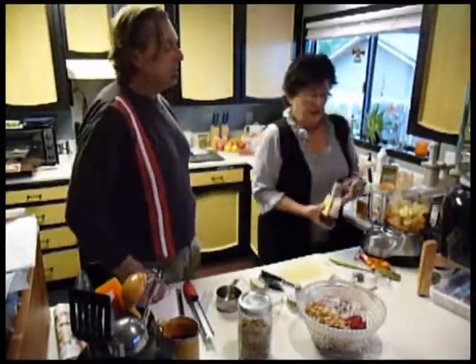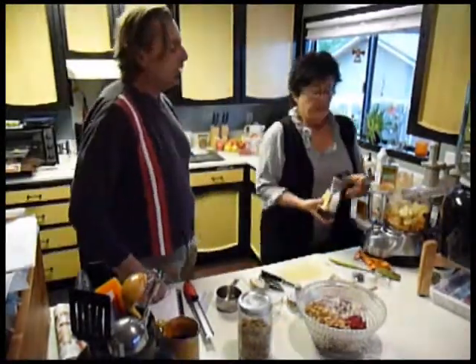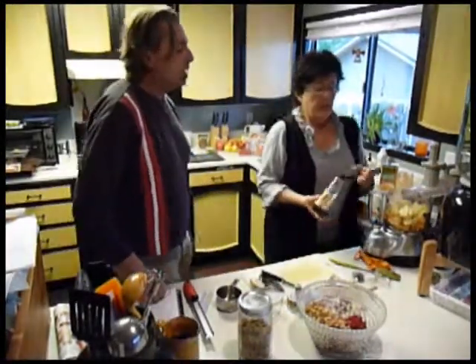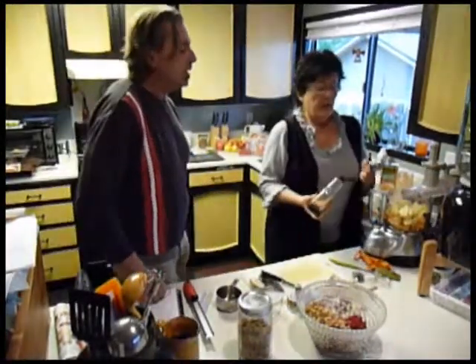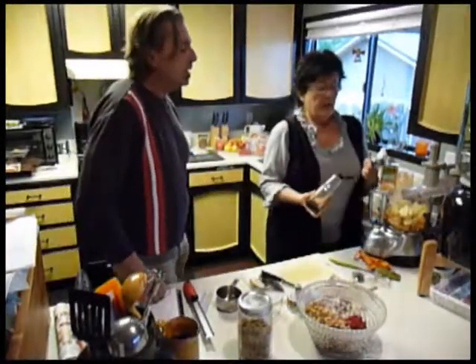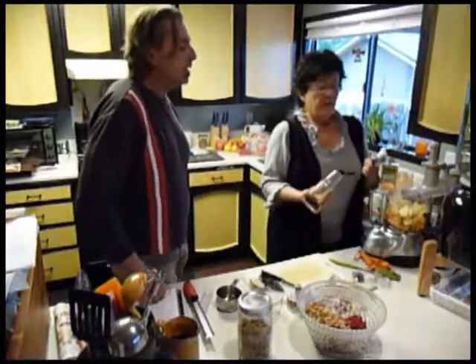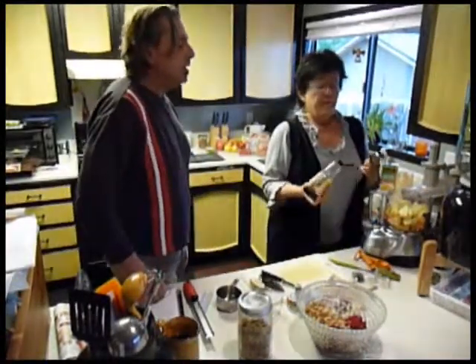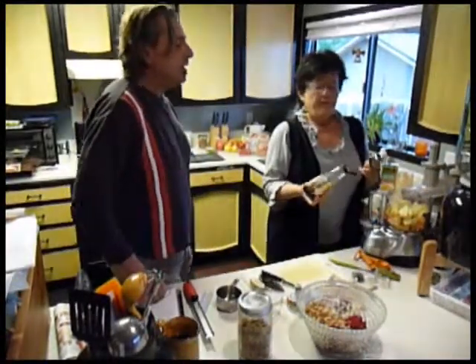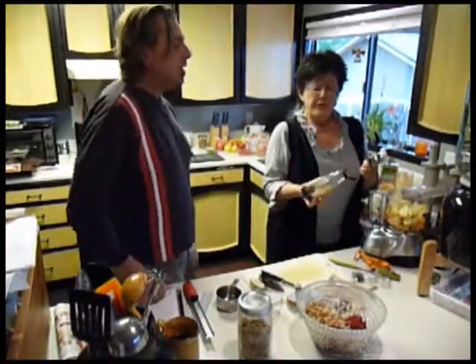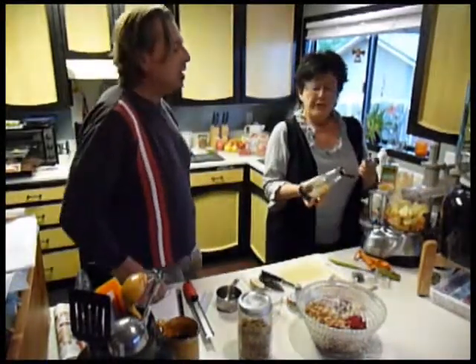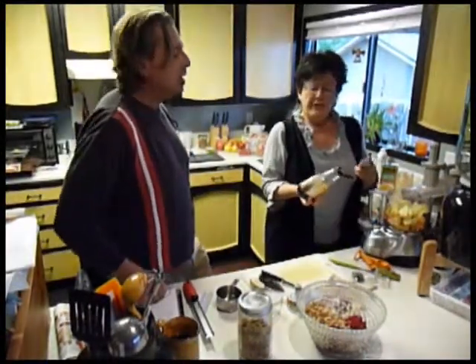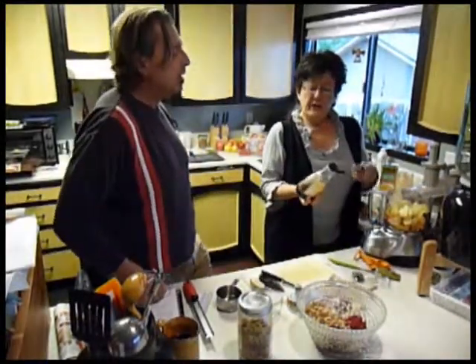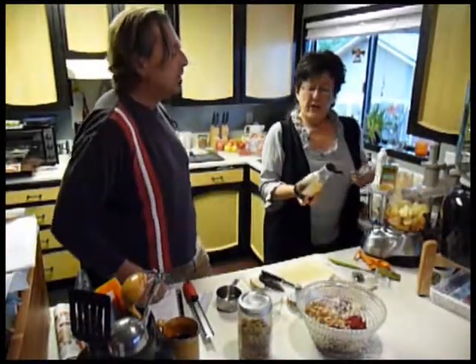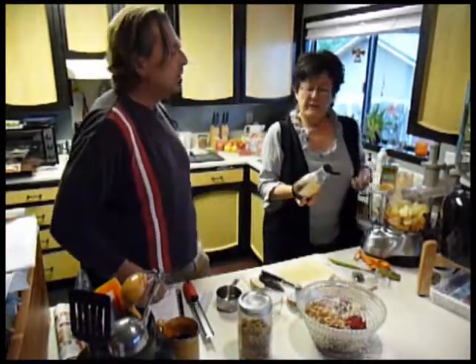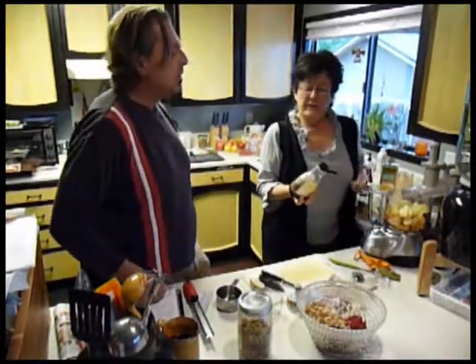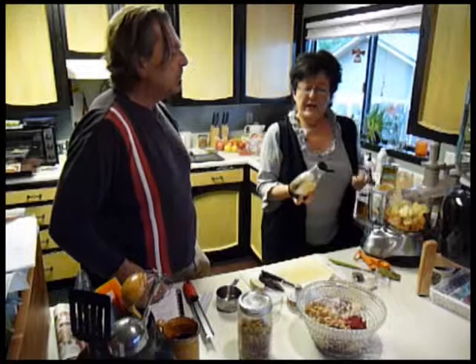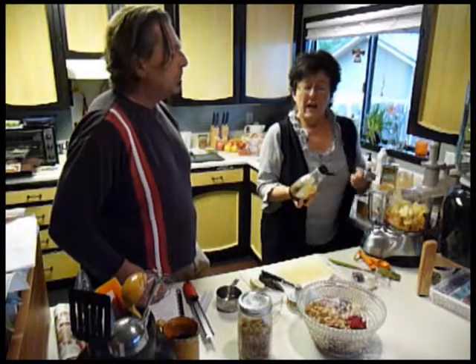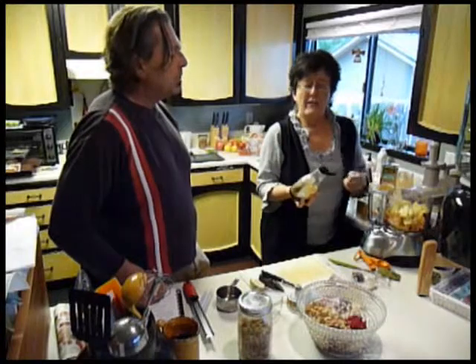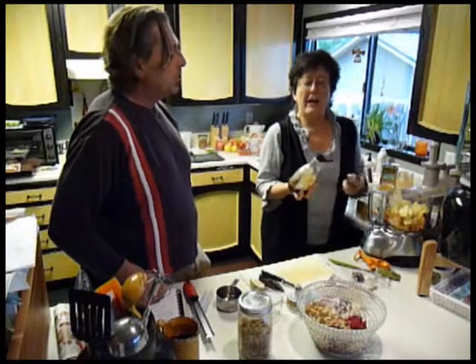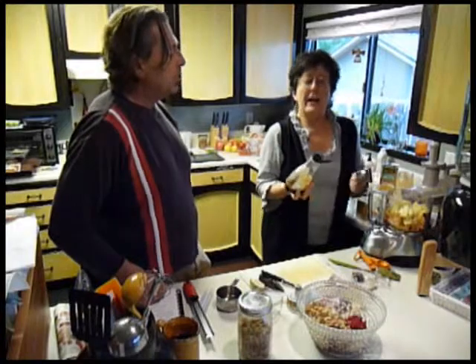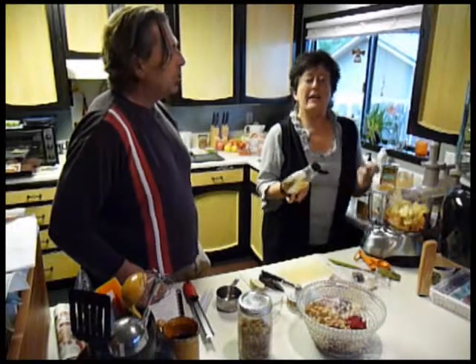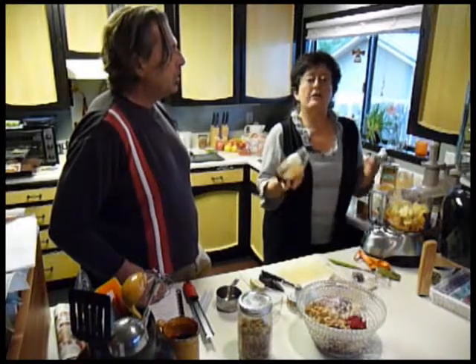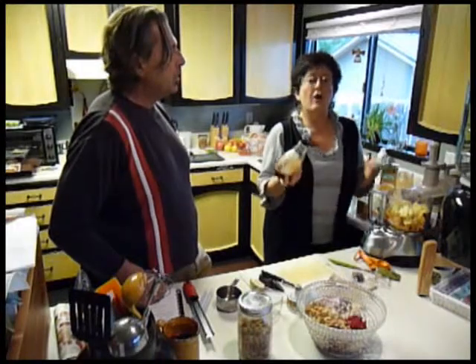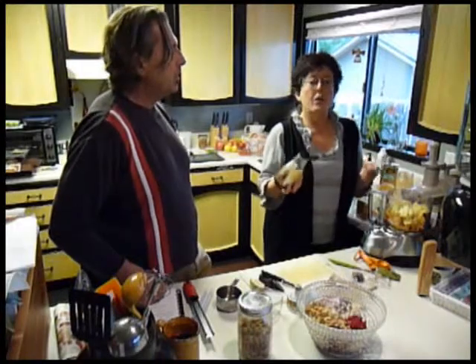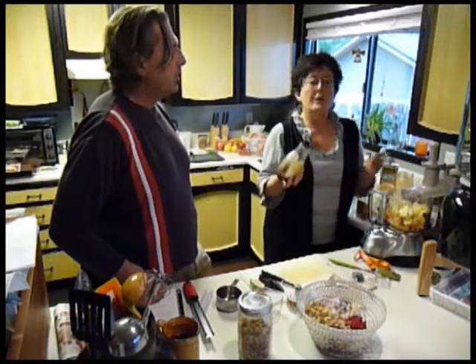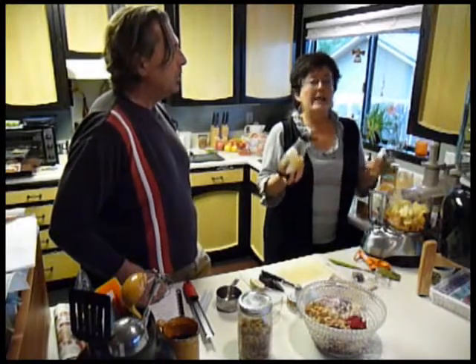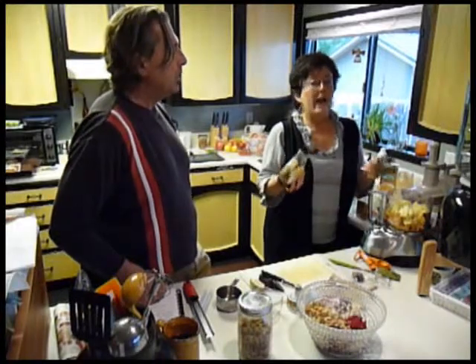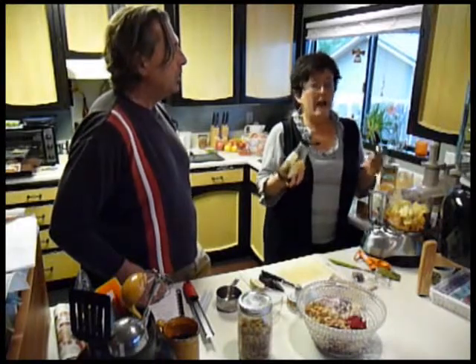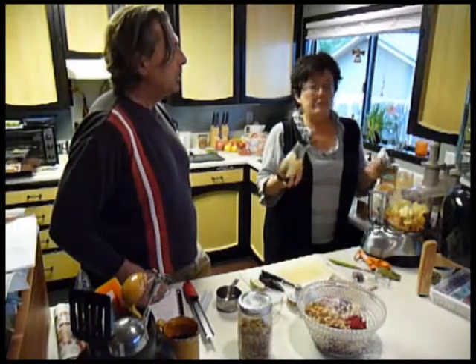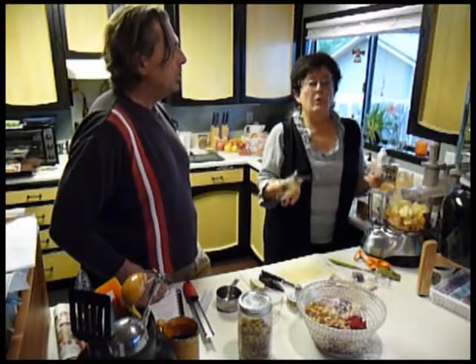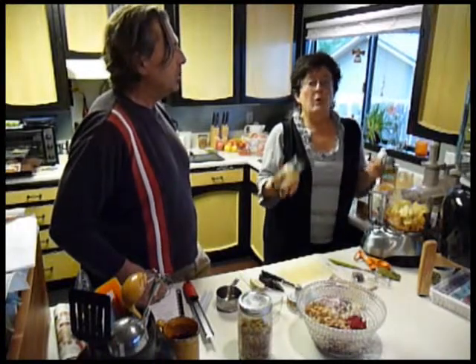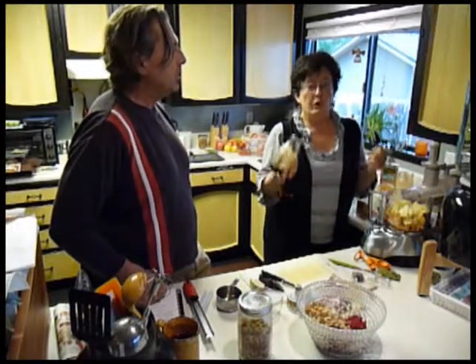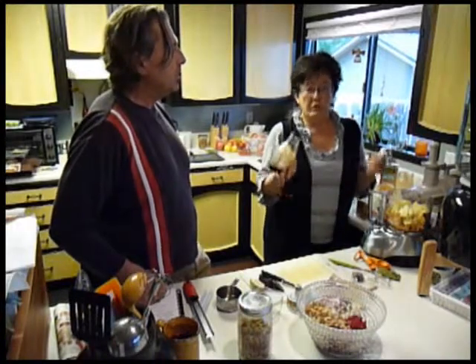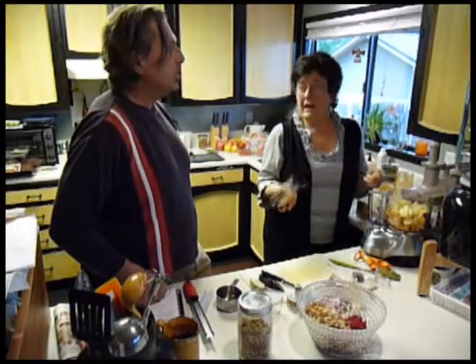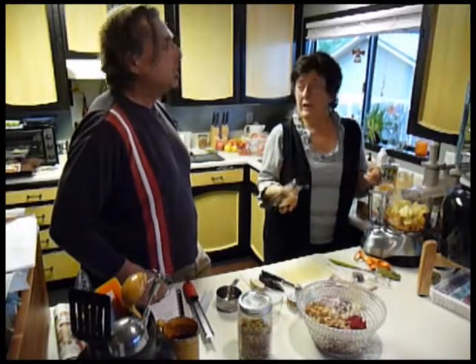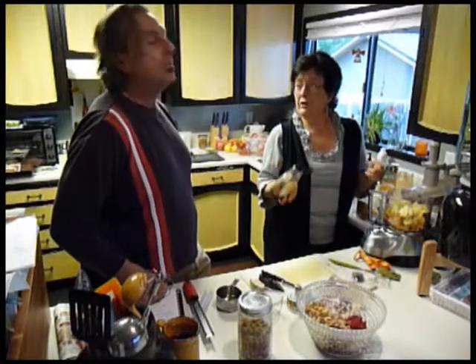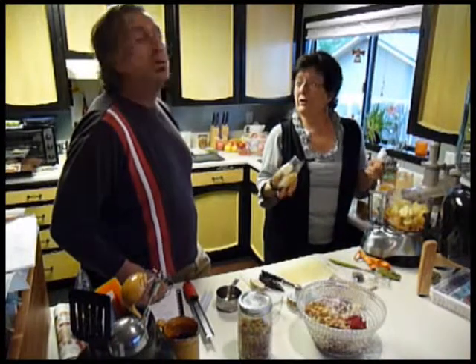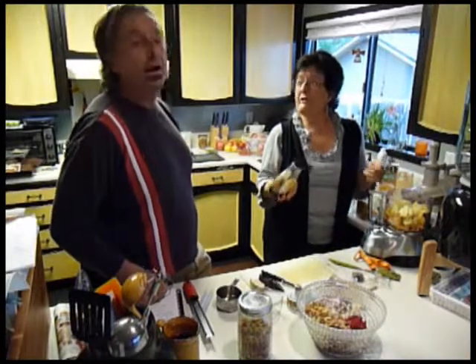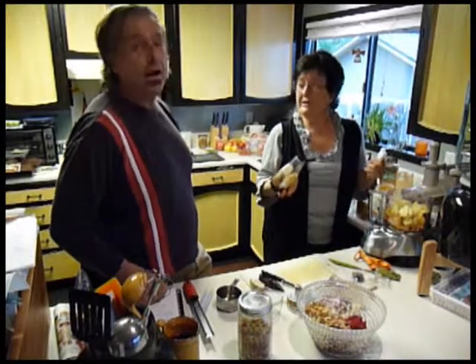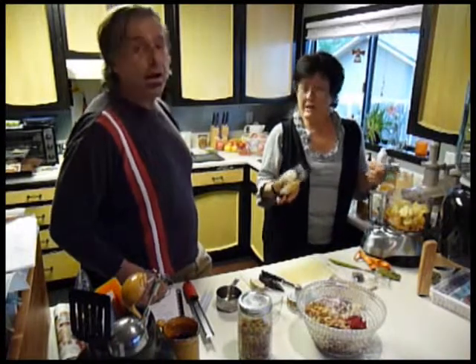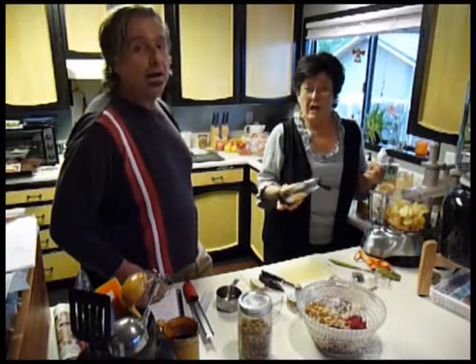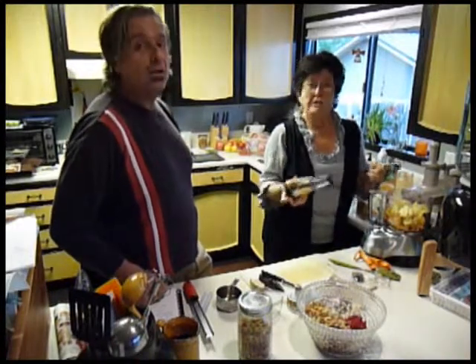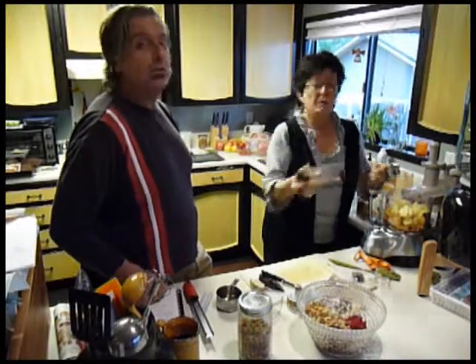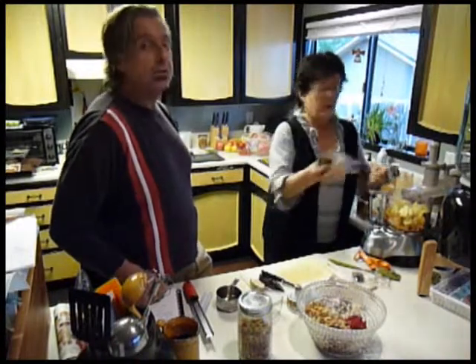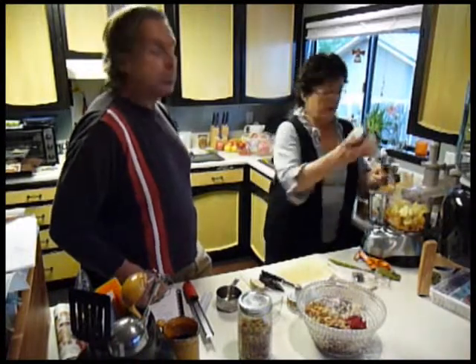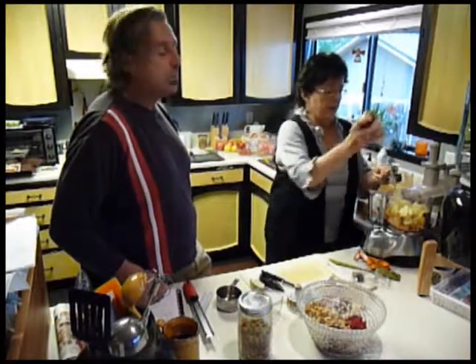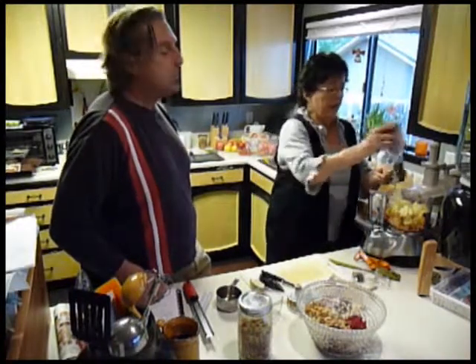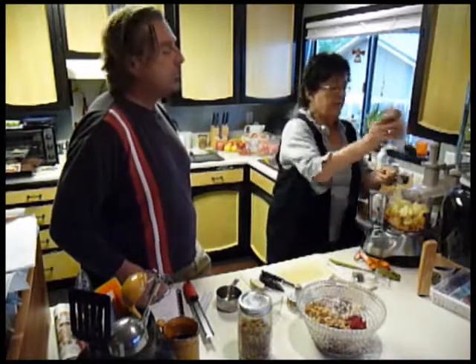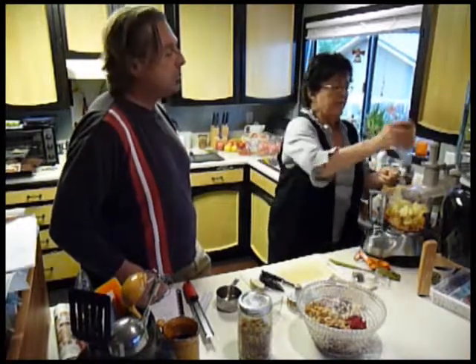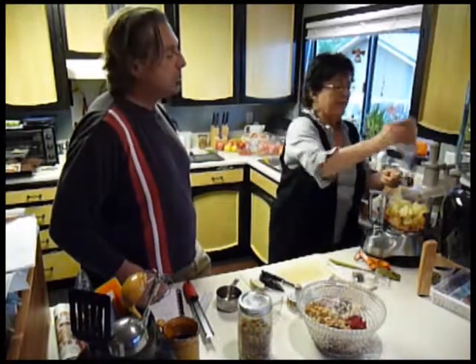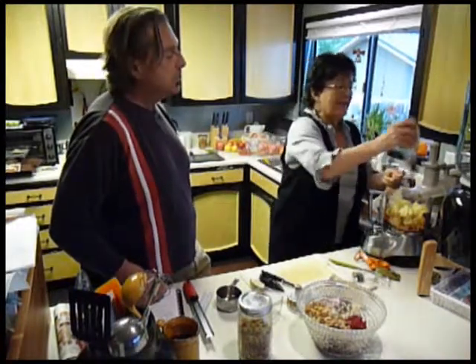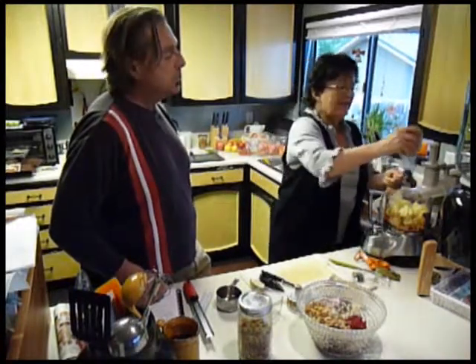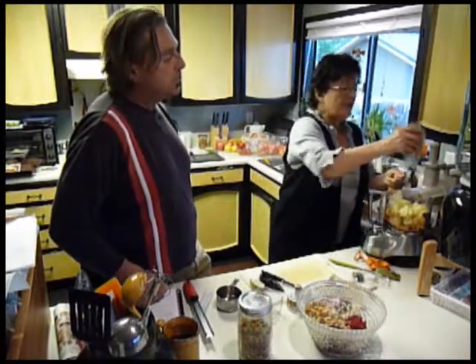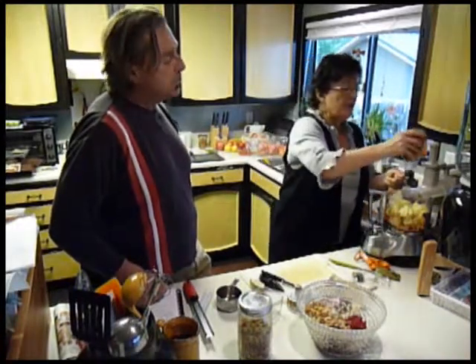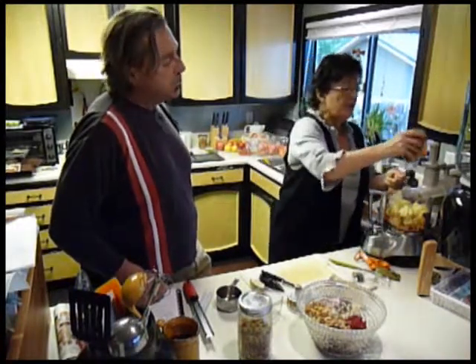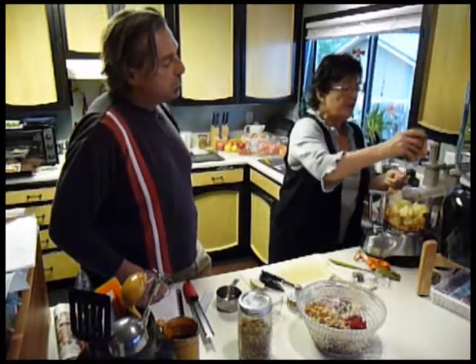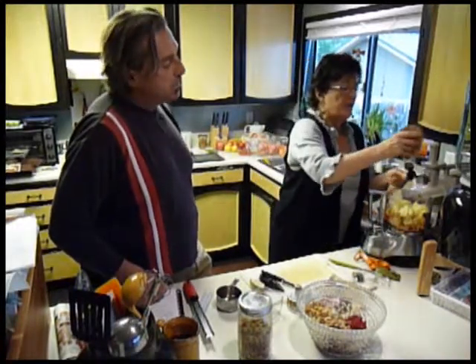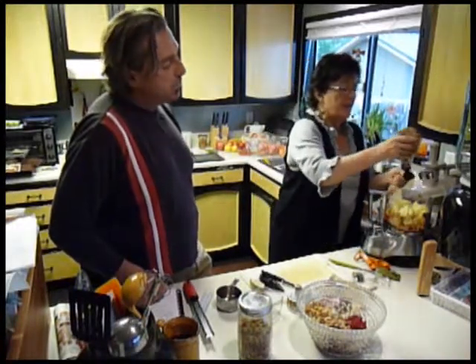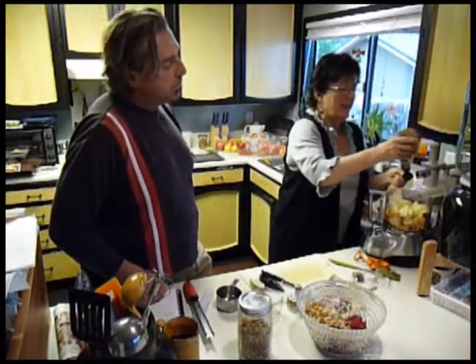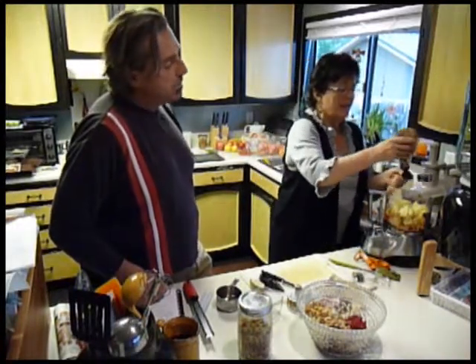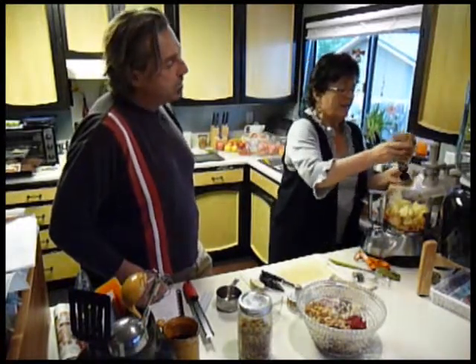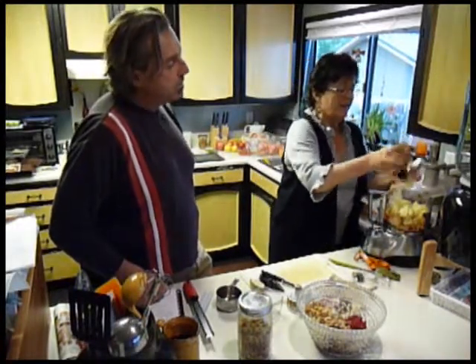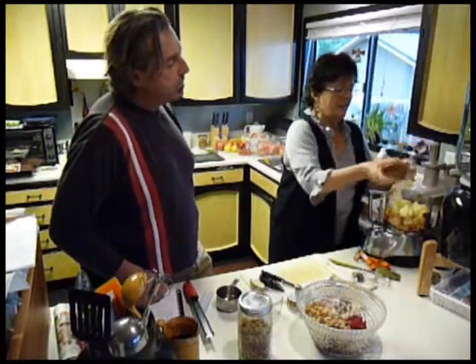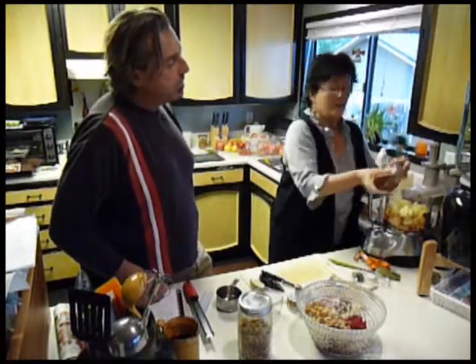Just put in a quarter cup of agave. I can always add more later if it's not sweet enough, but if it gets too sweet nobody's going to like it.